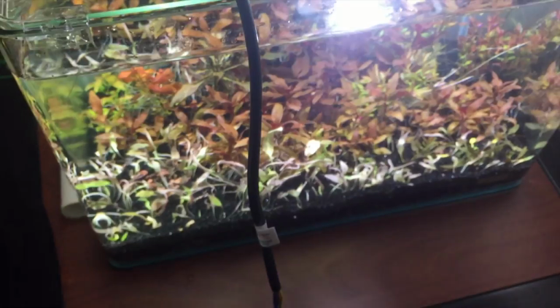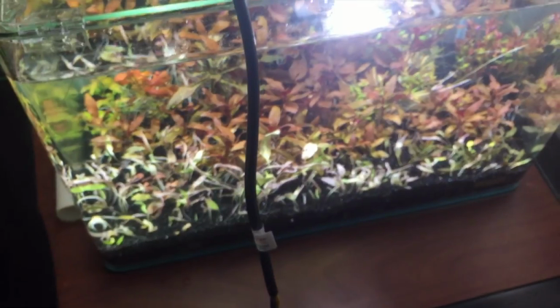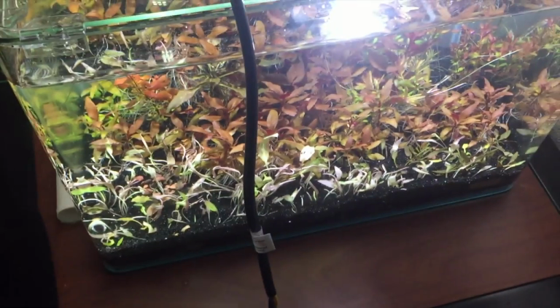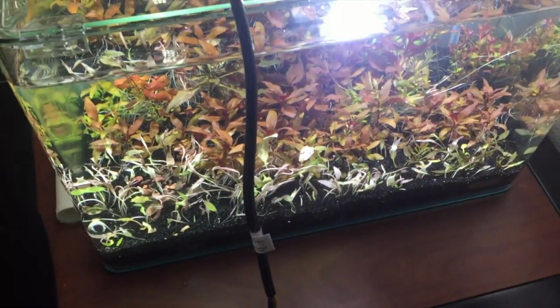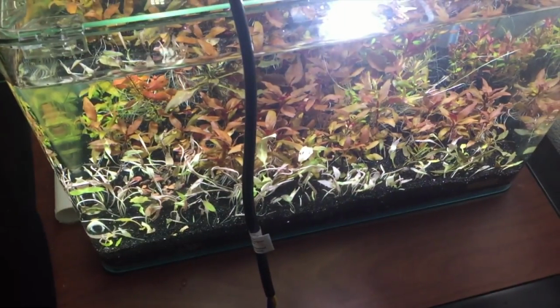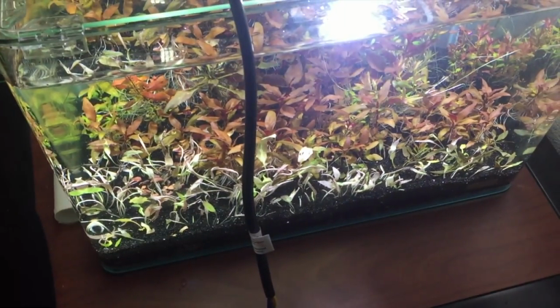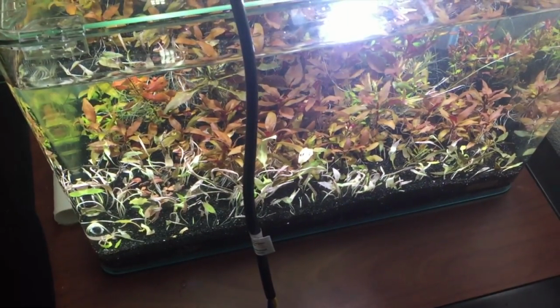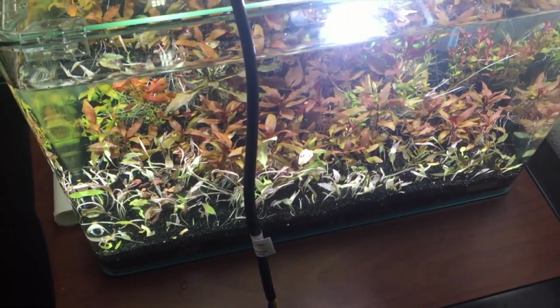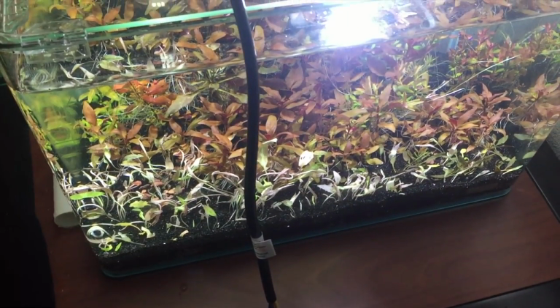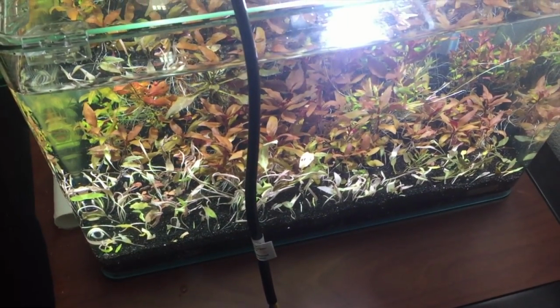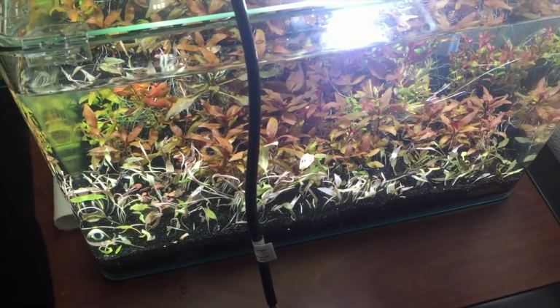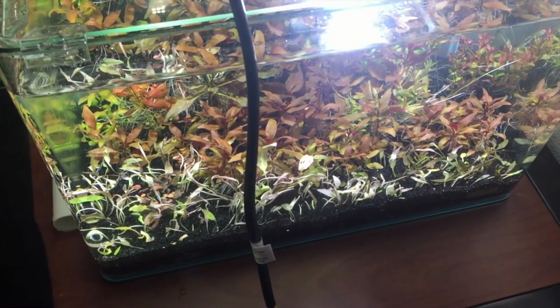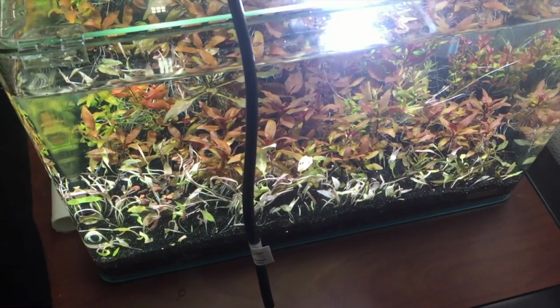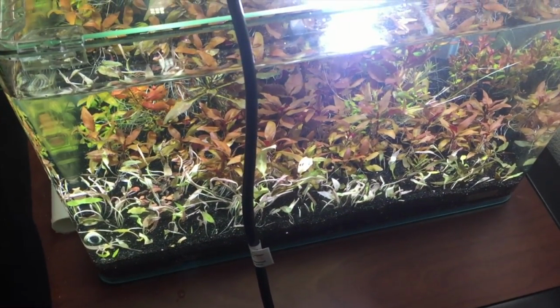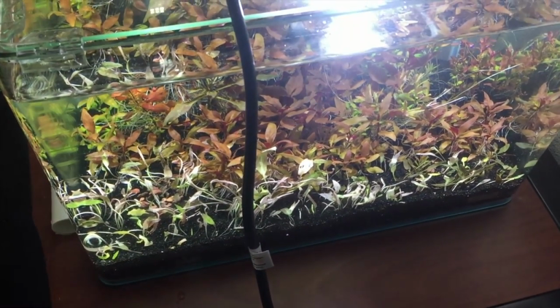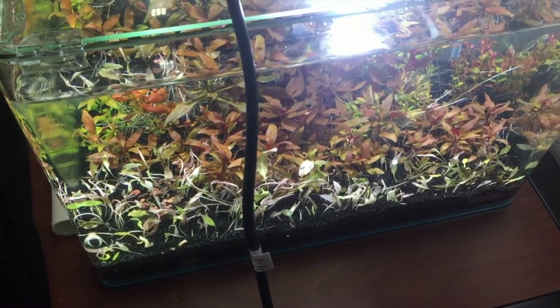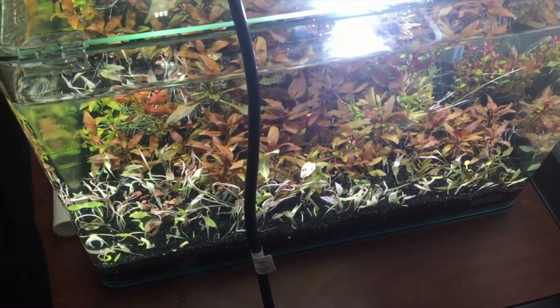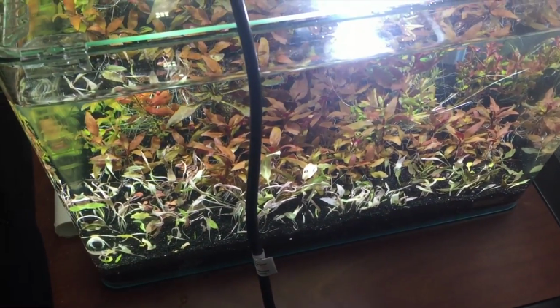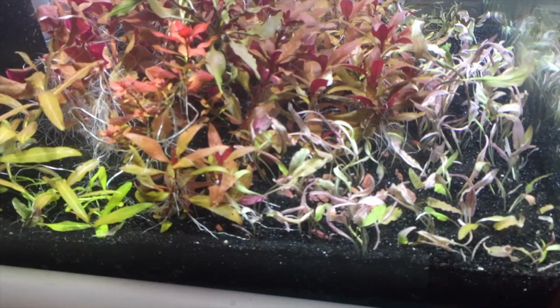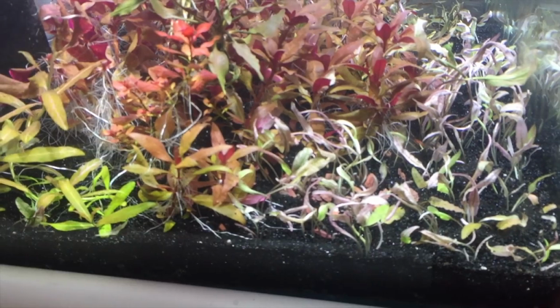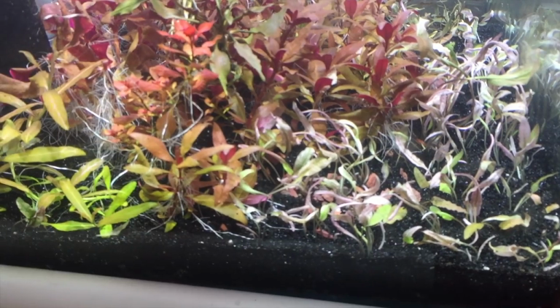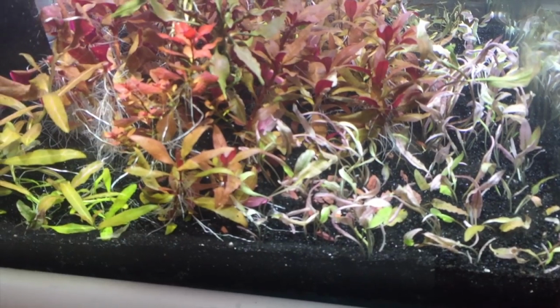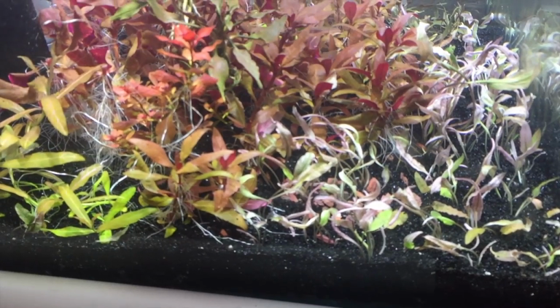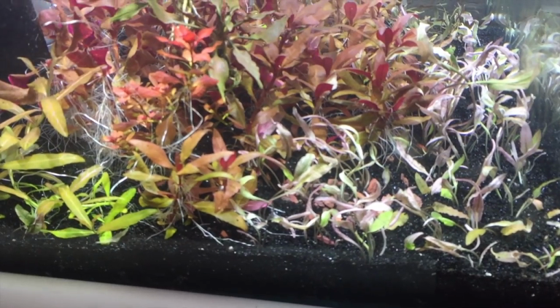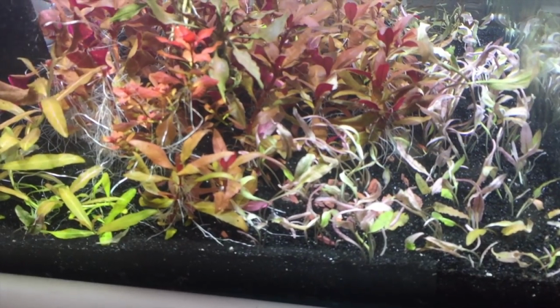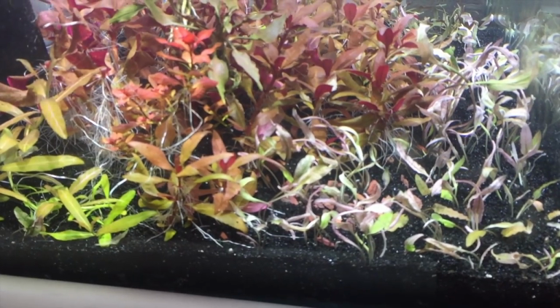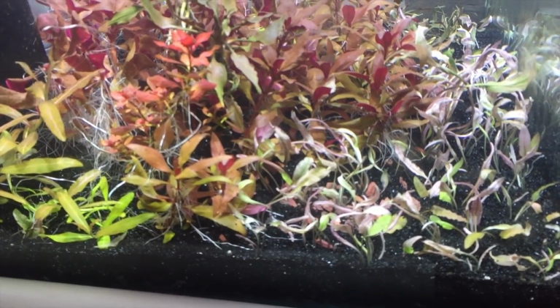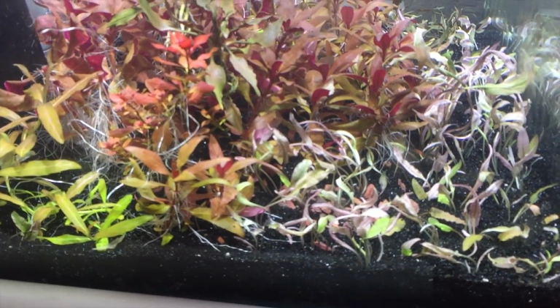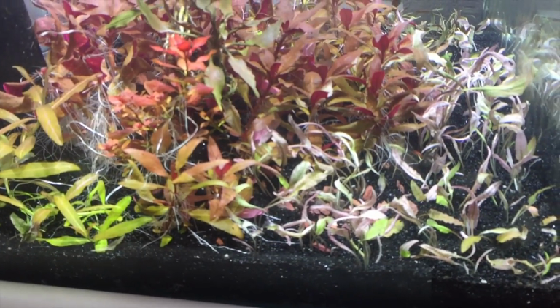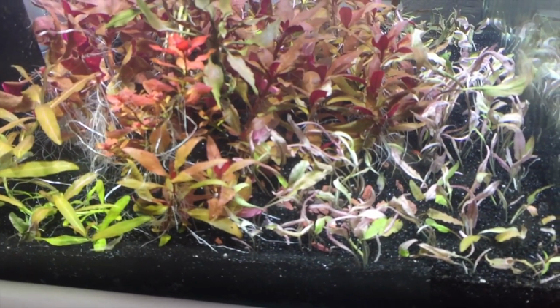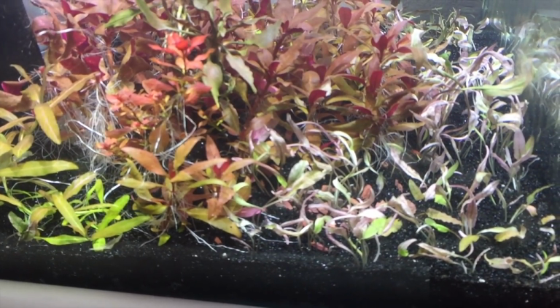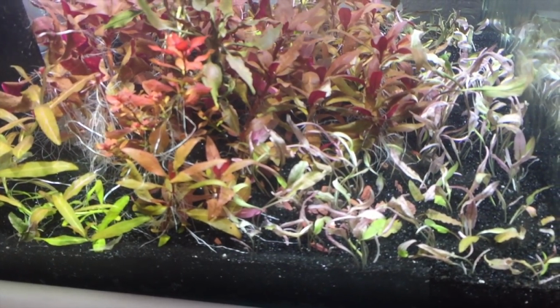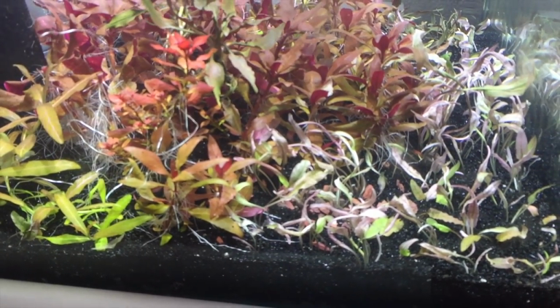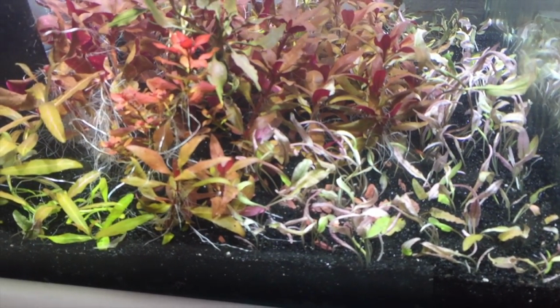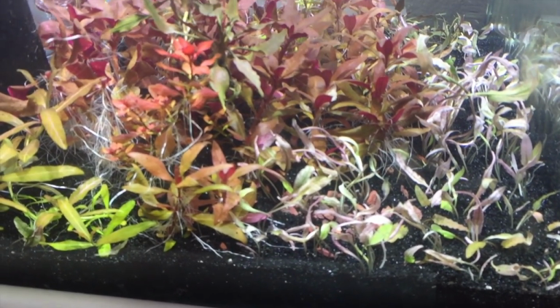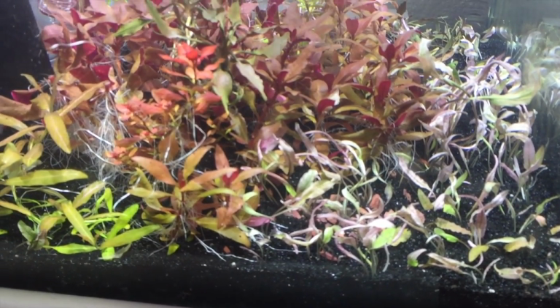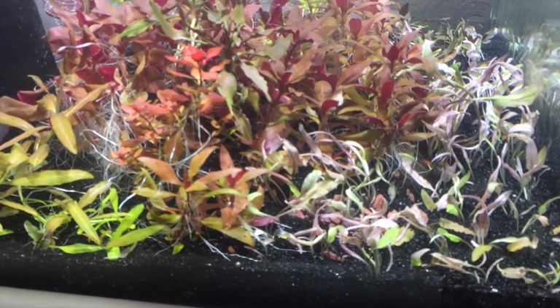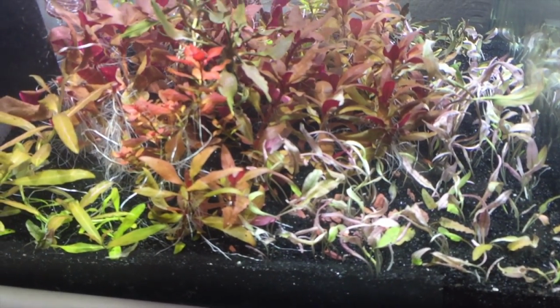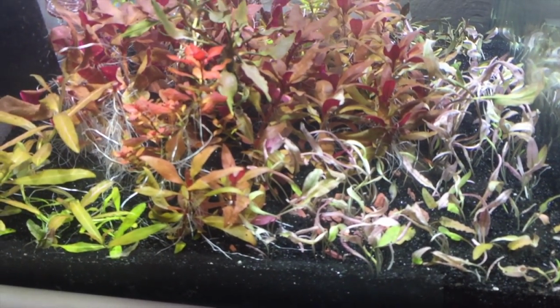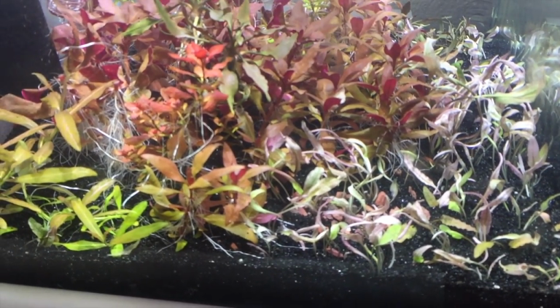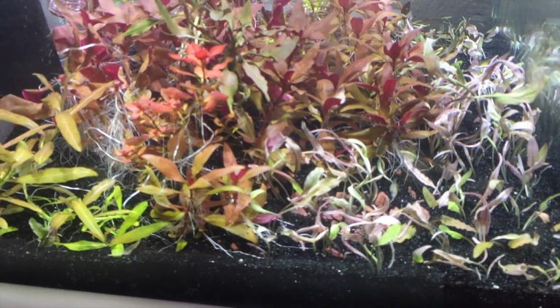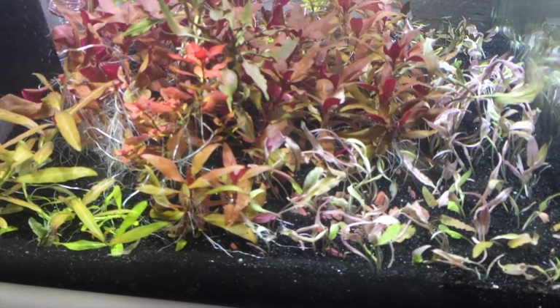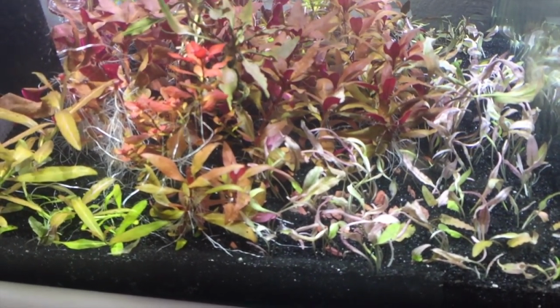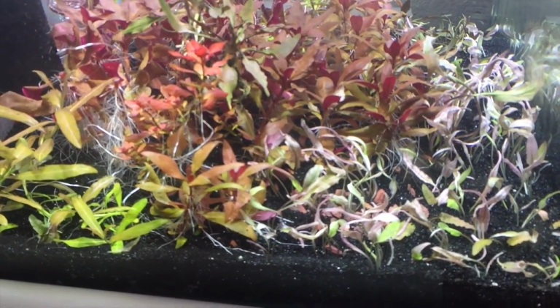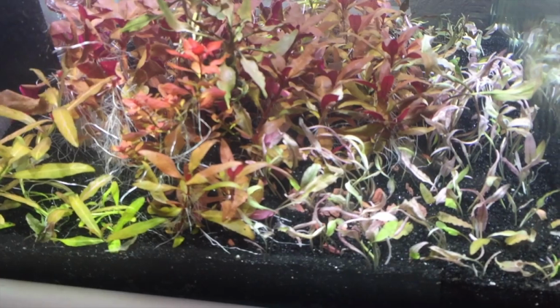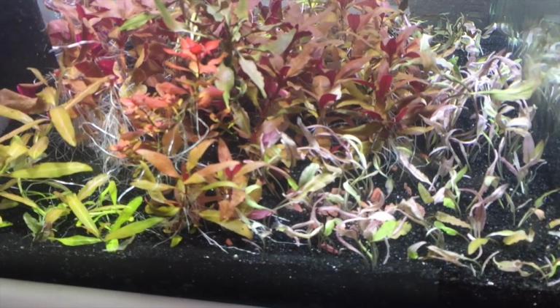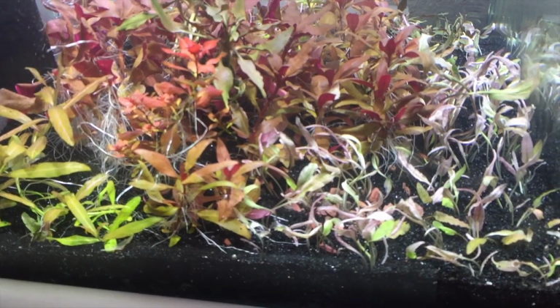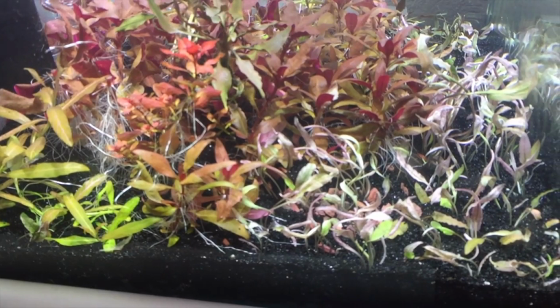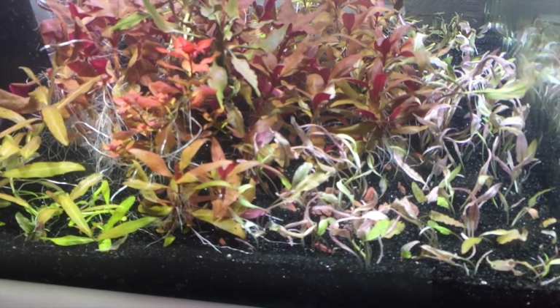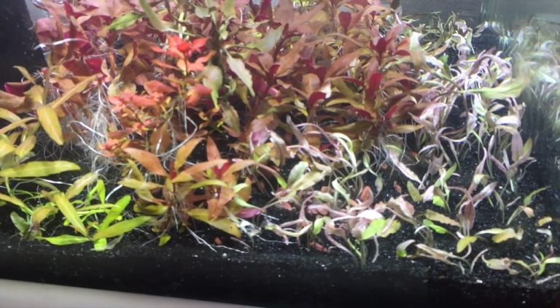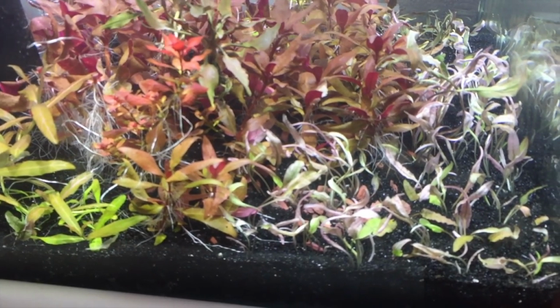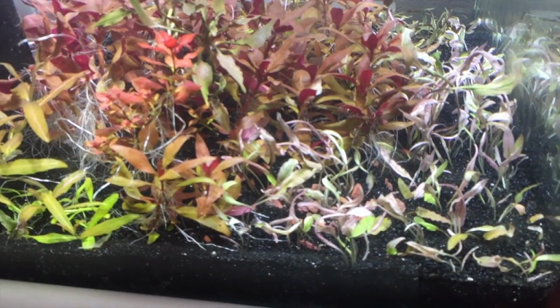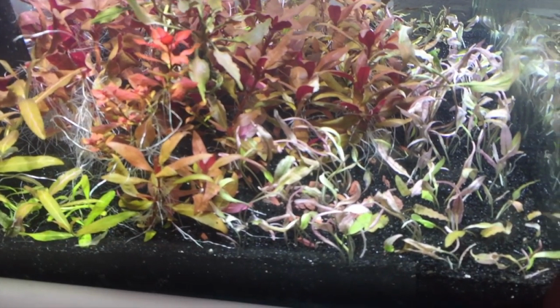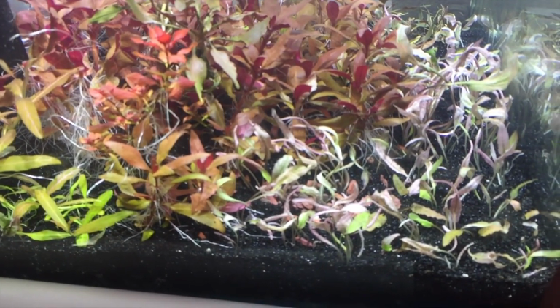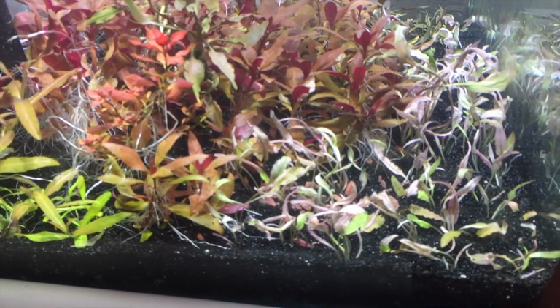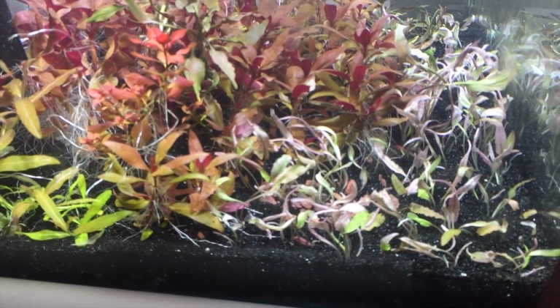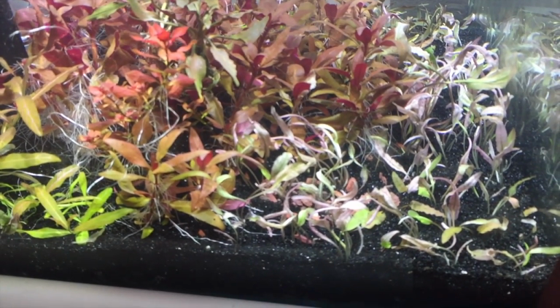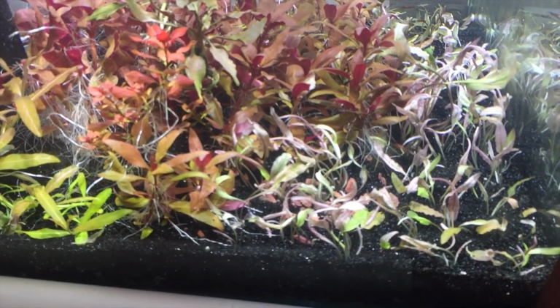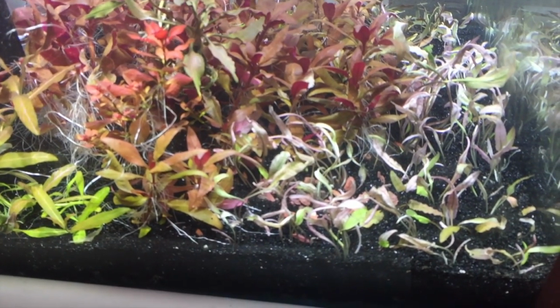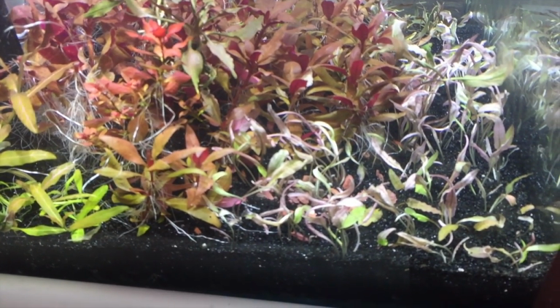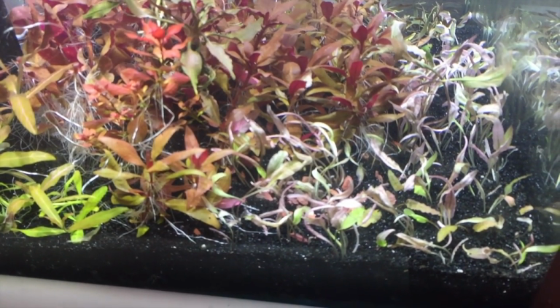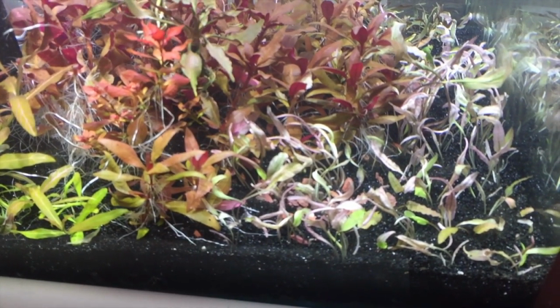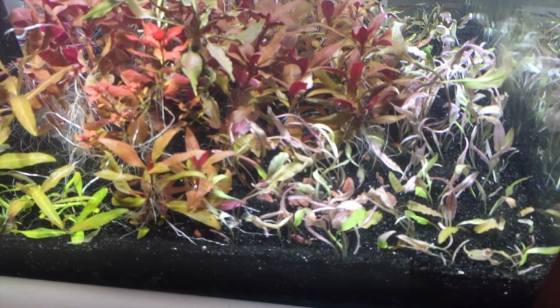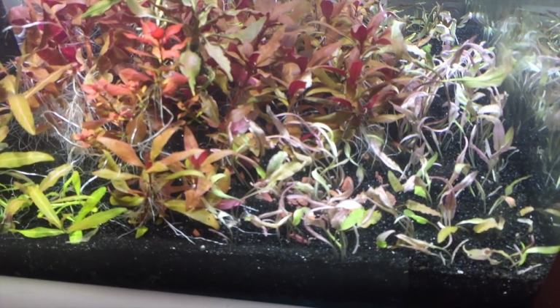They fill the front nicely, and now it's just time to sit back, relax, be patient, and enjoy — and watch them grow.